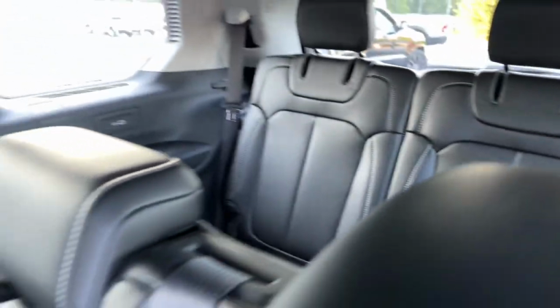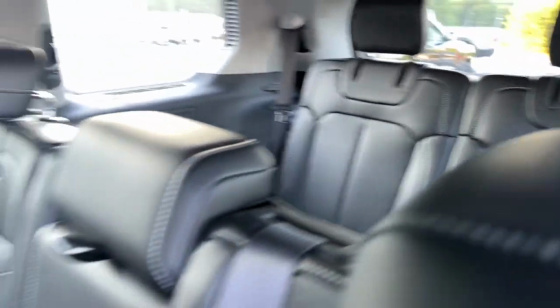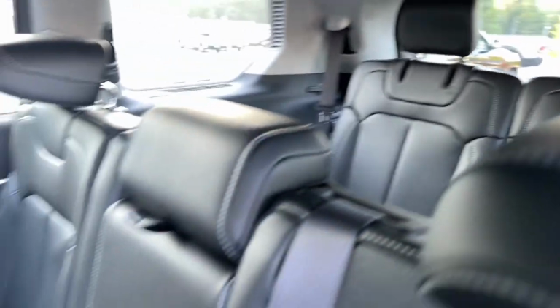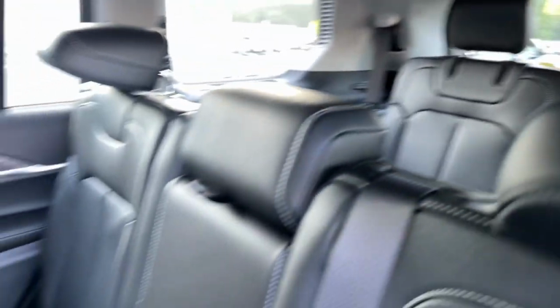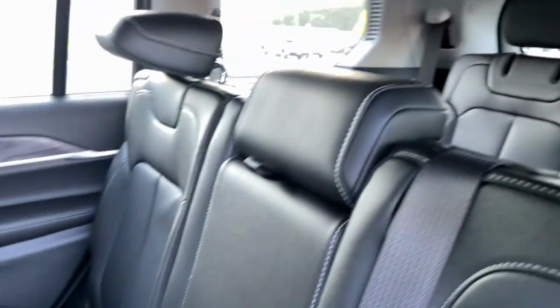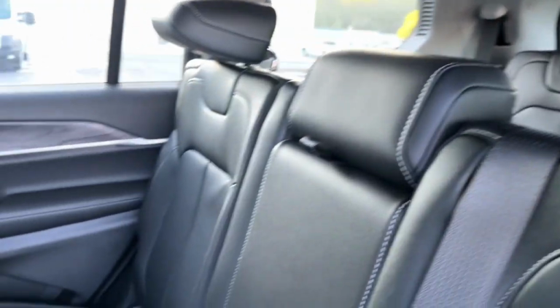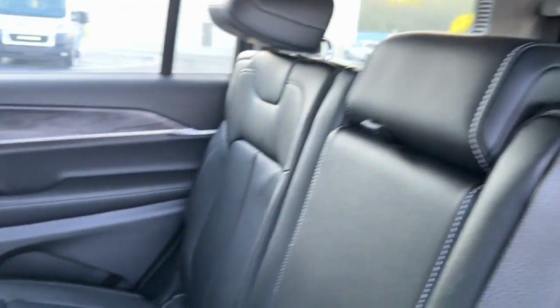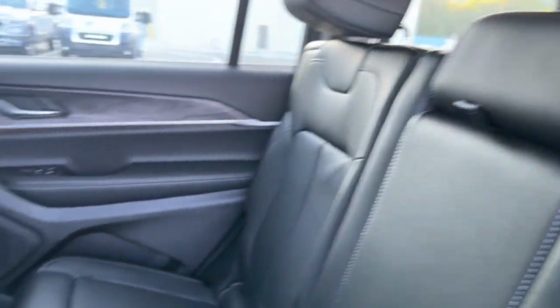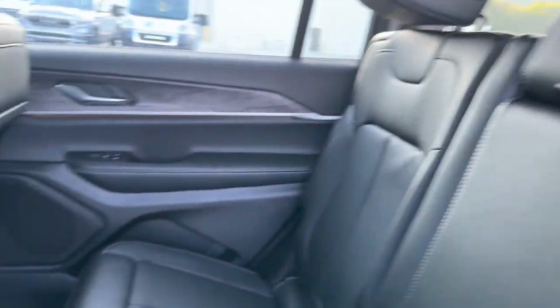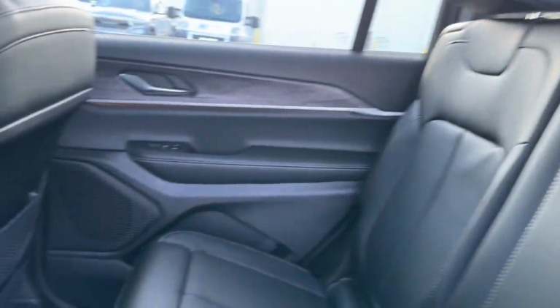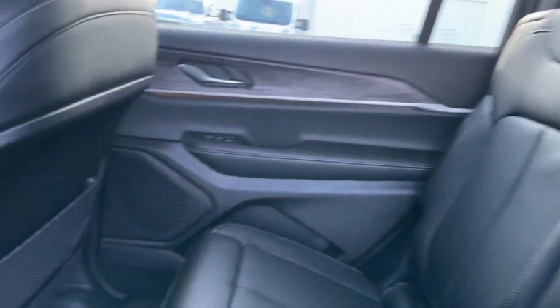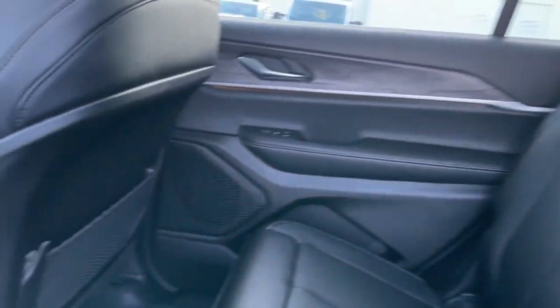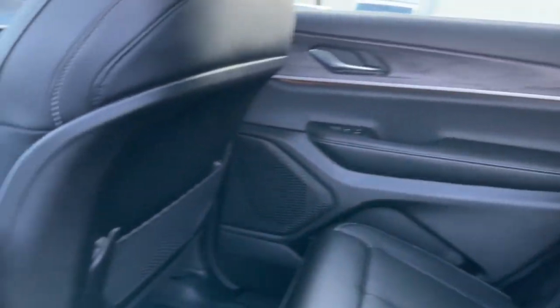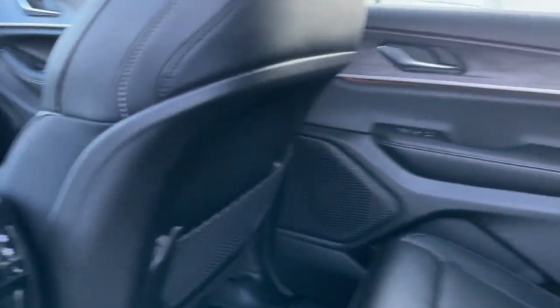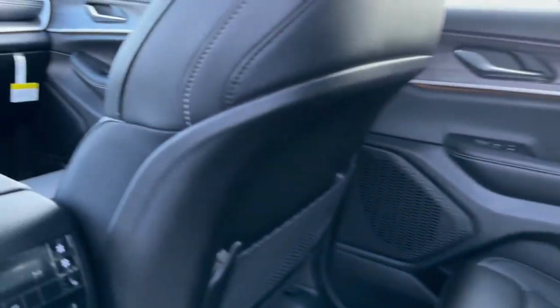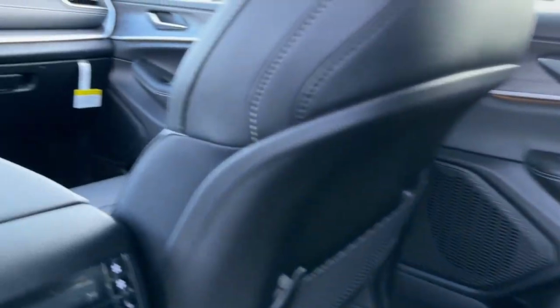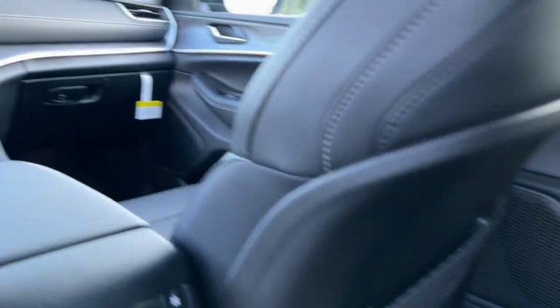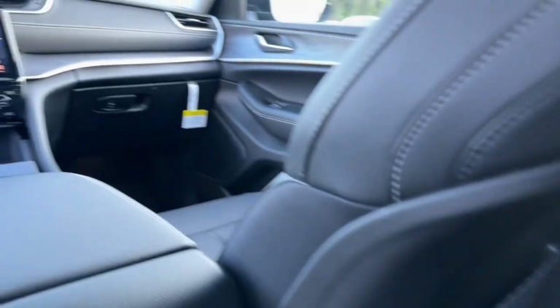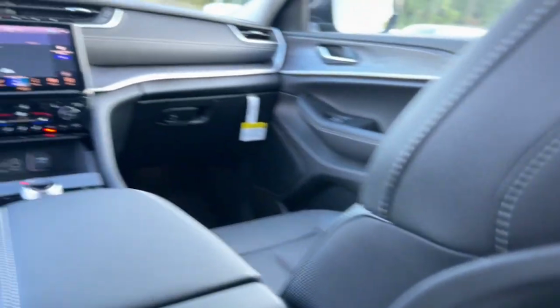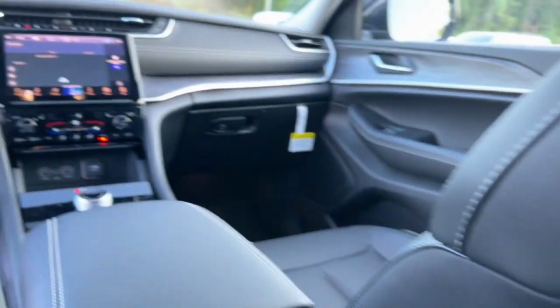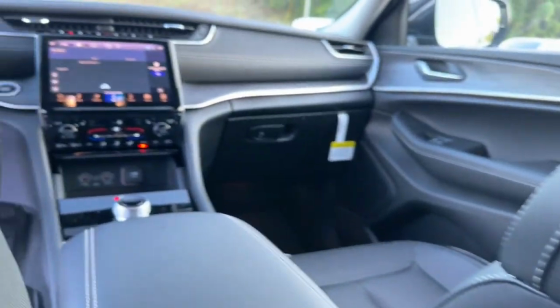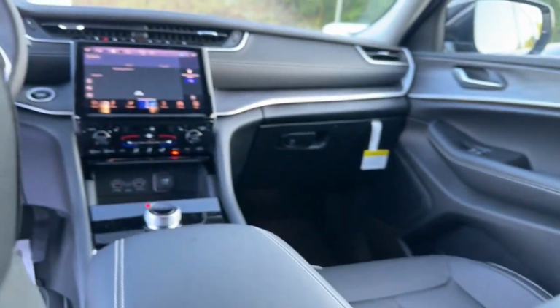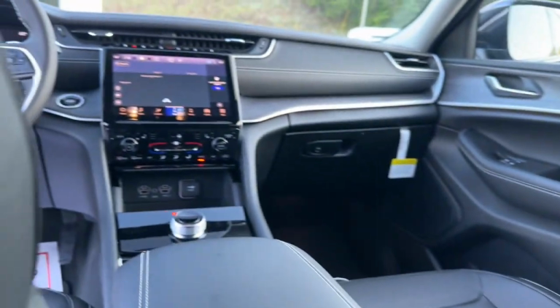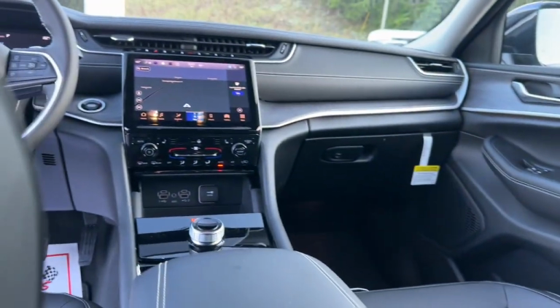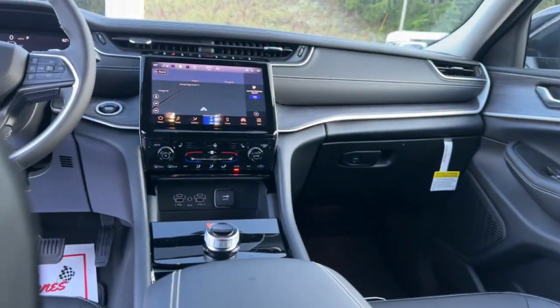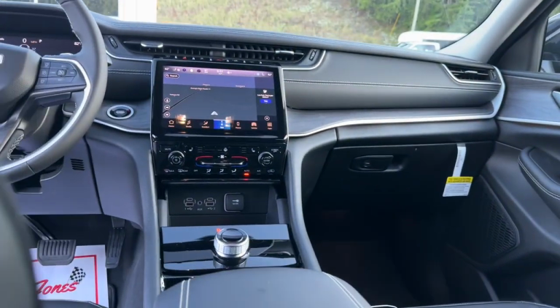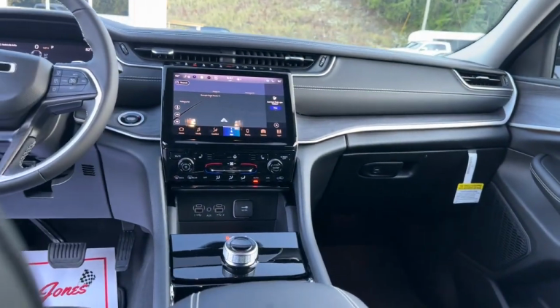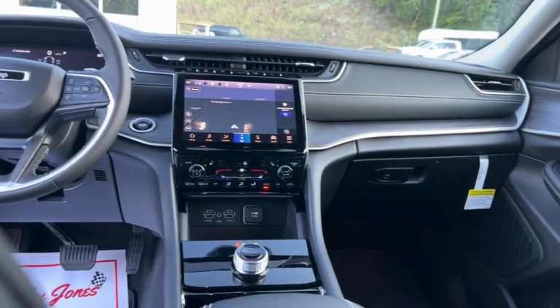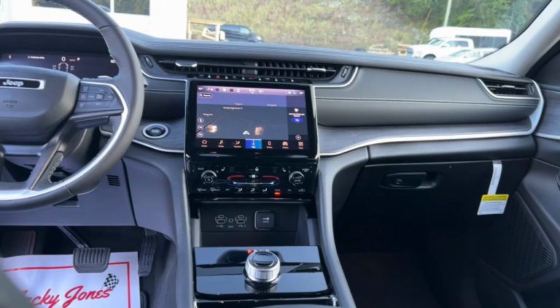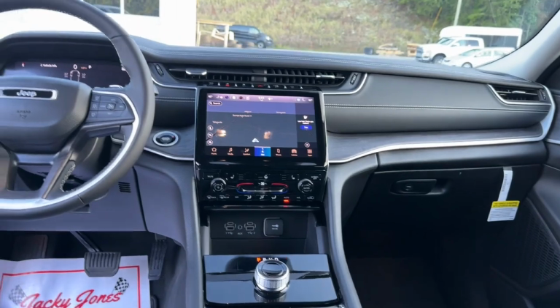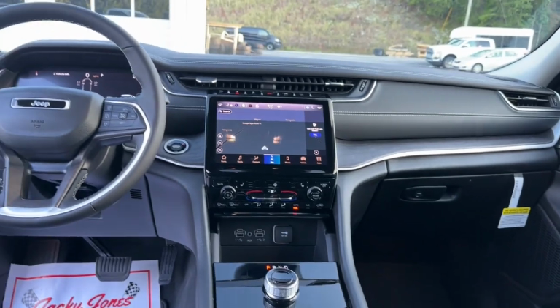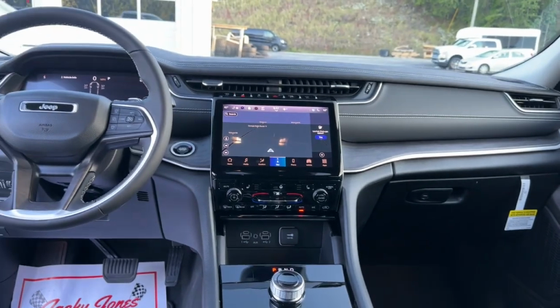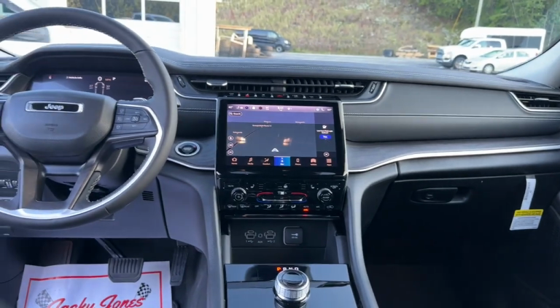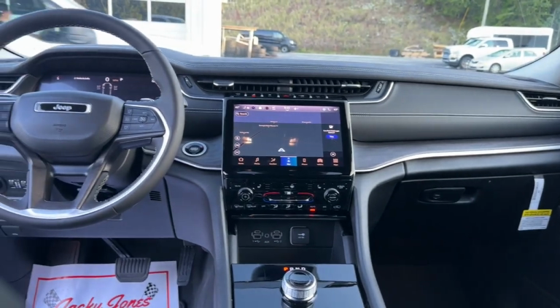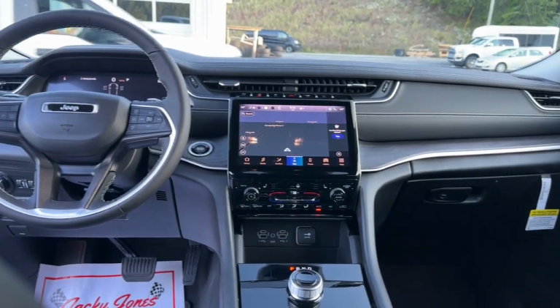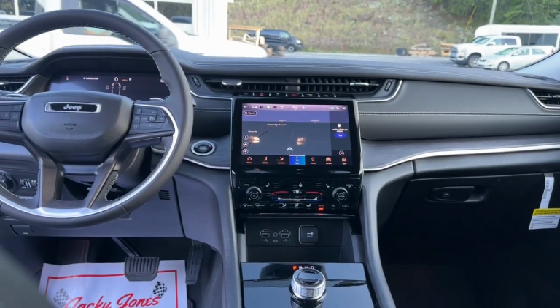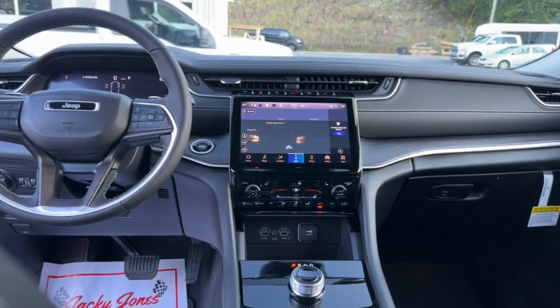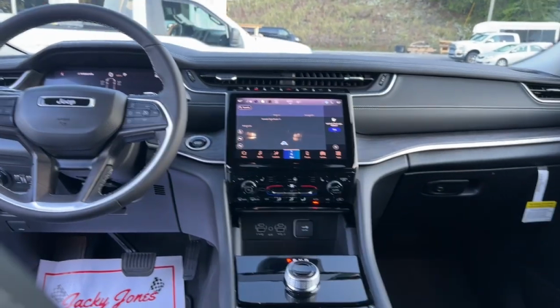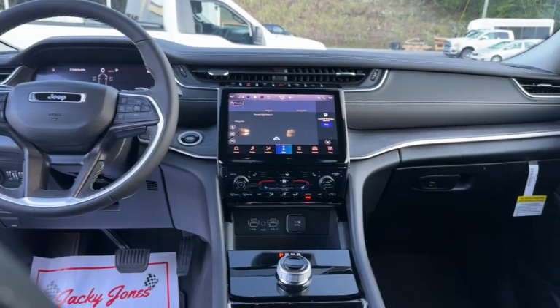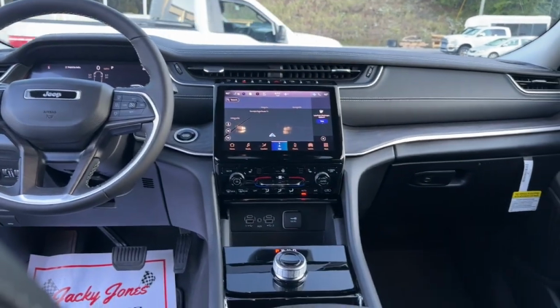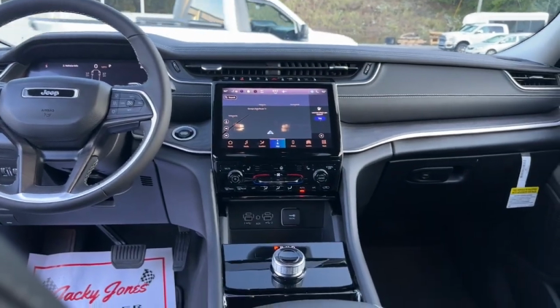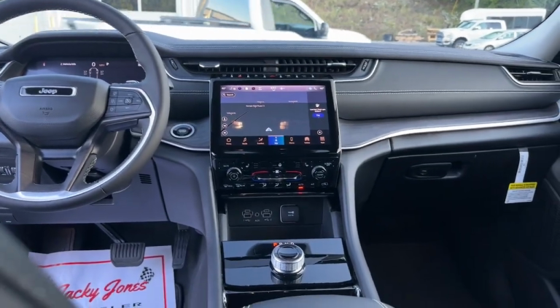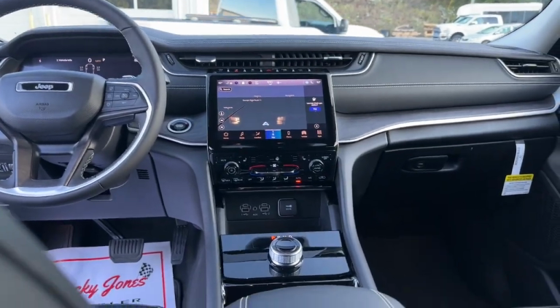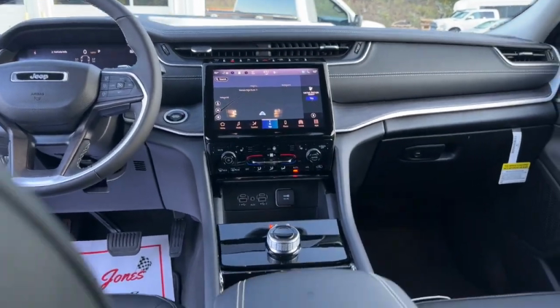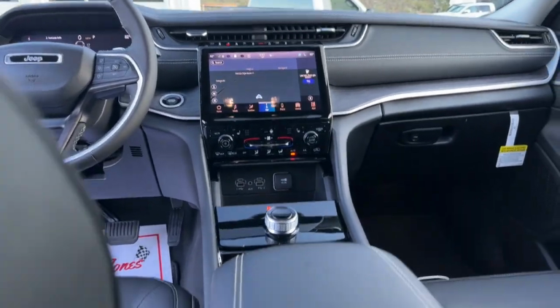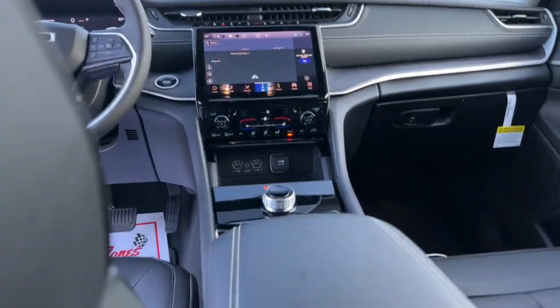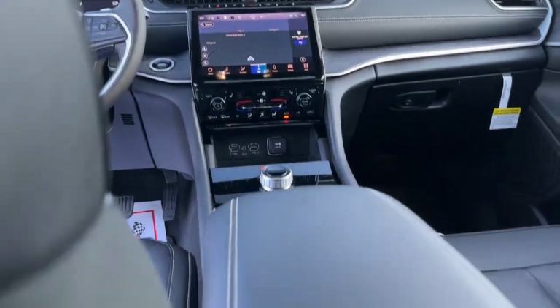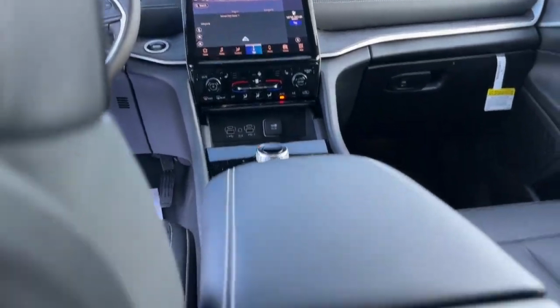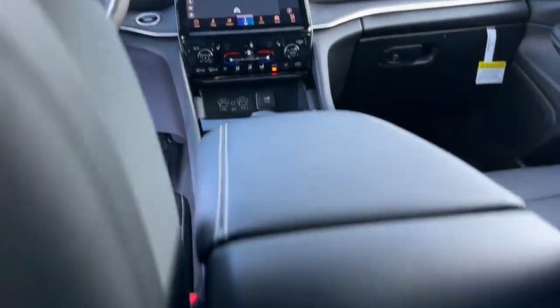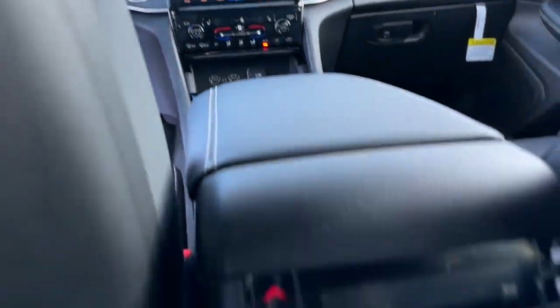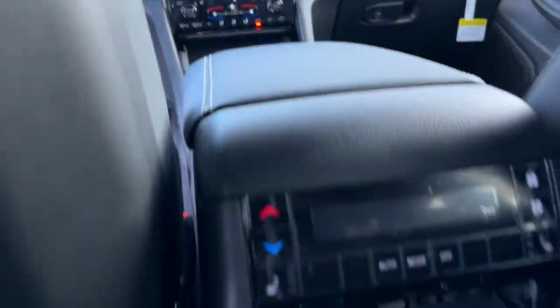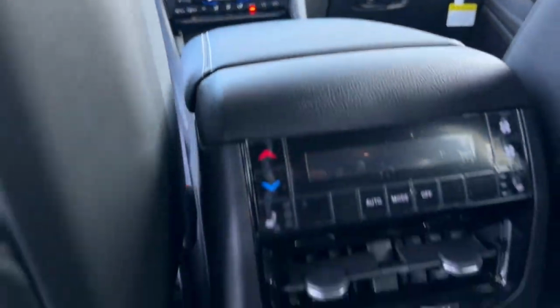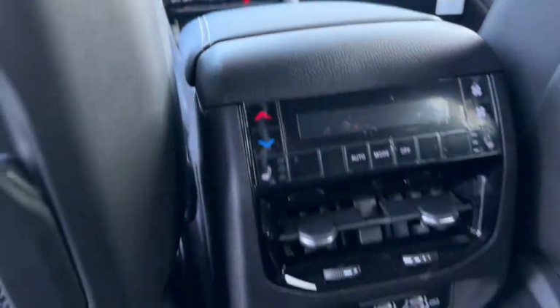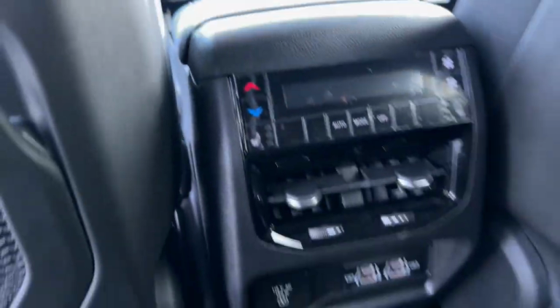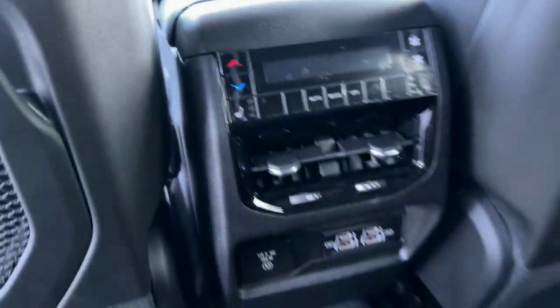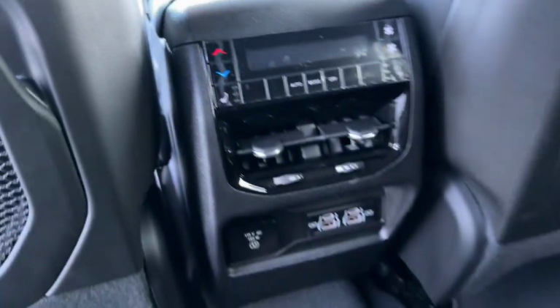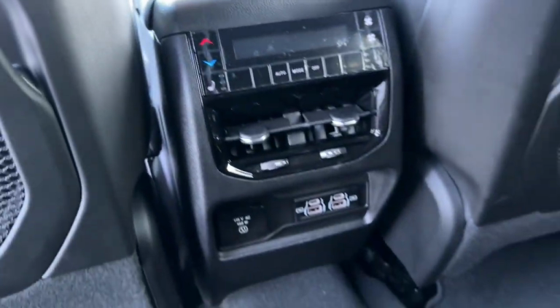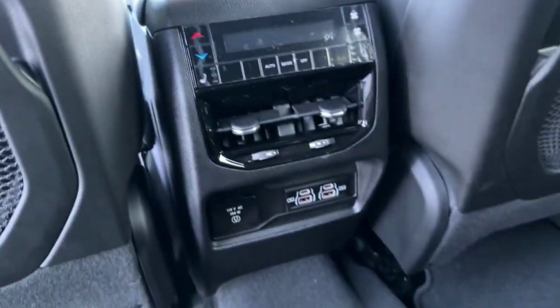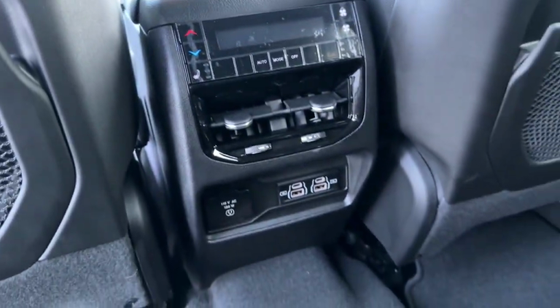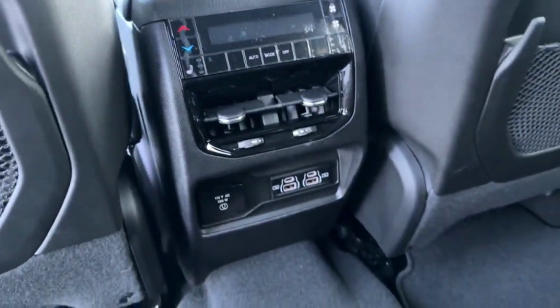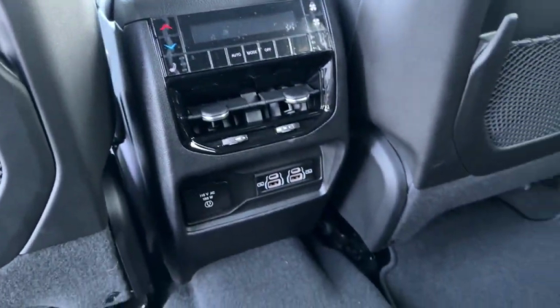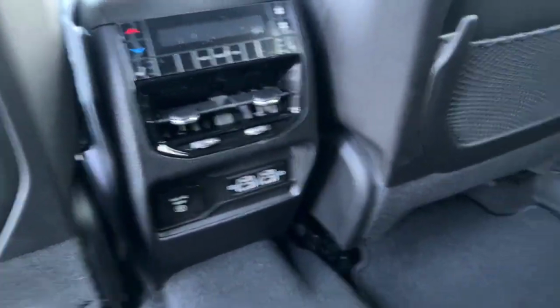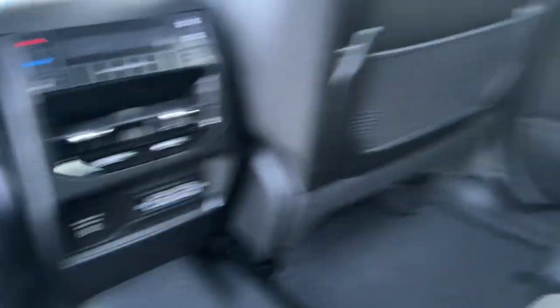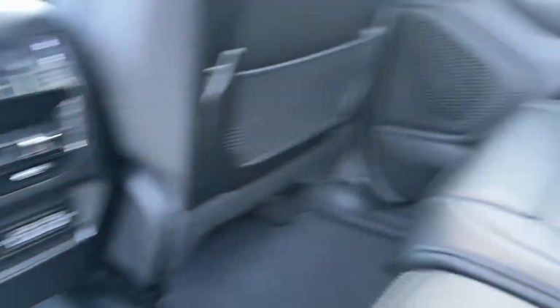Heated driver seat, keyless start, power passenger seat, remote engine start, and V6 cylinder engine.